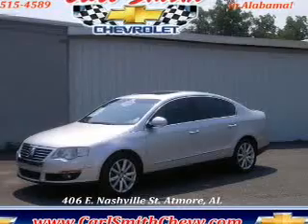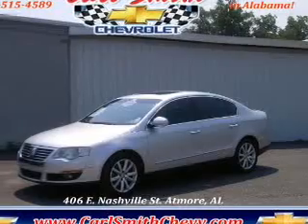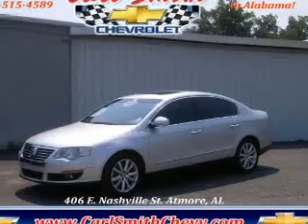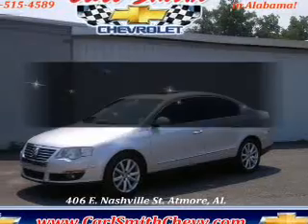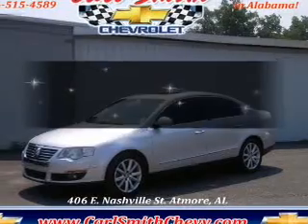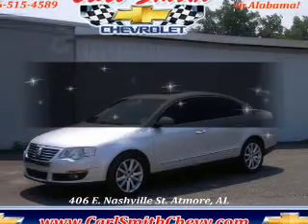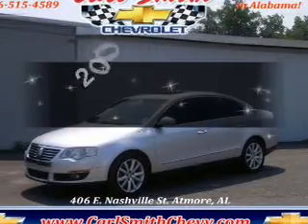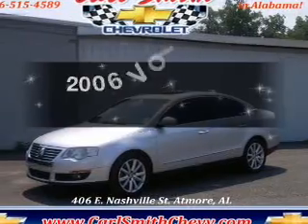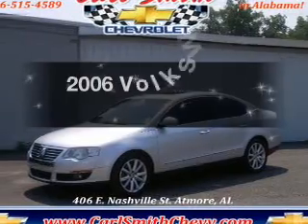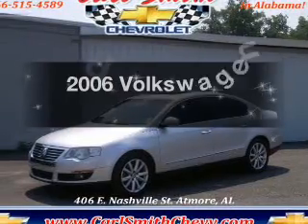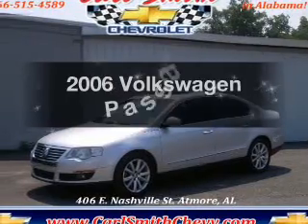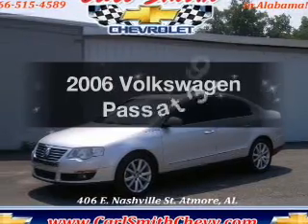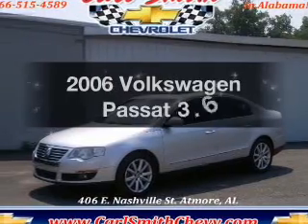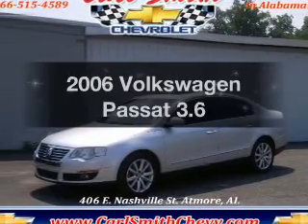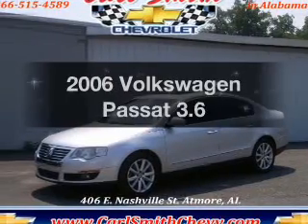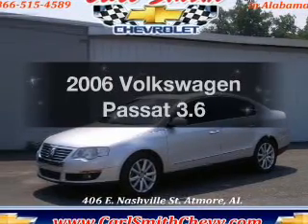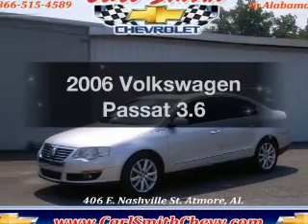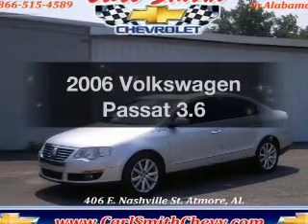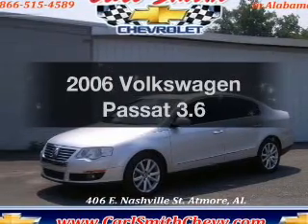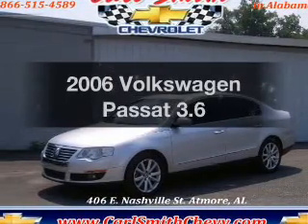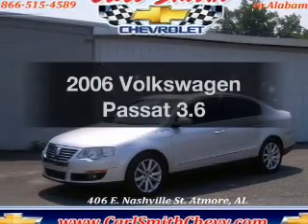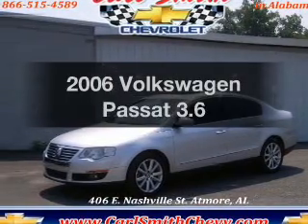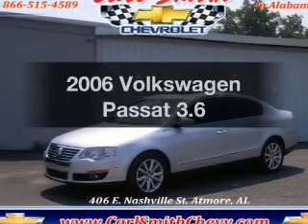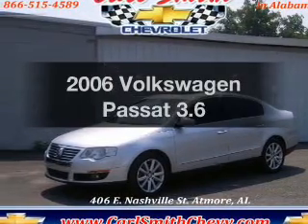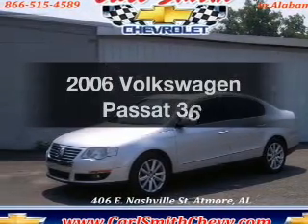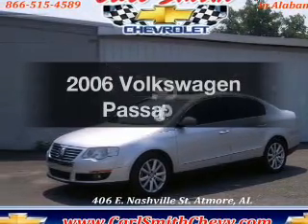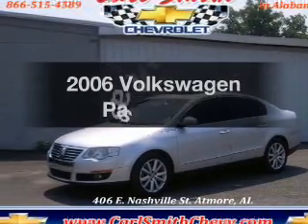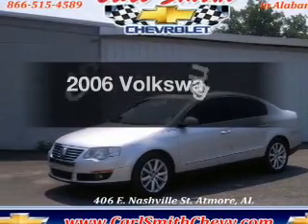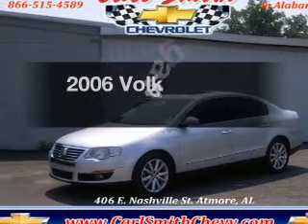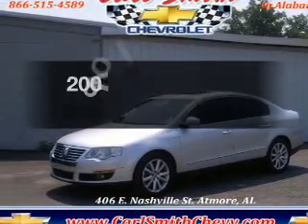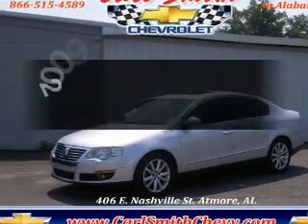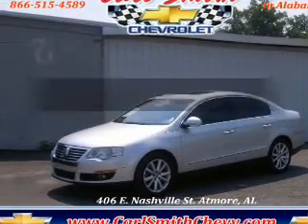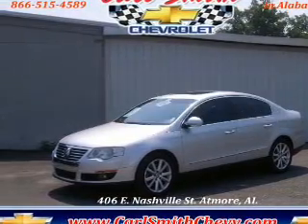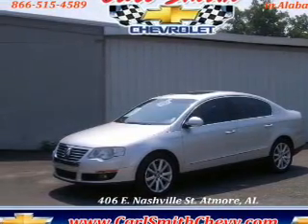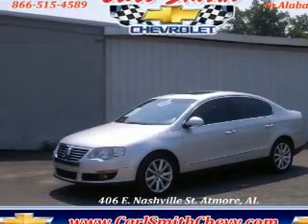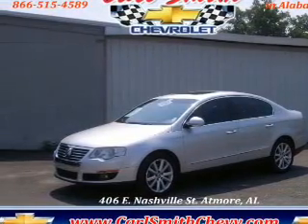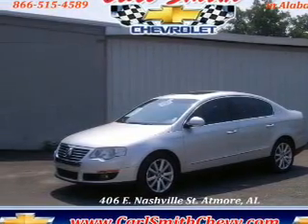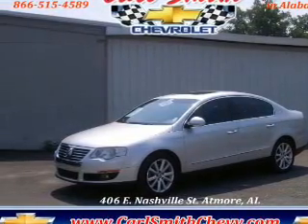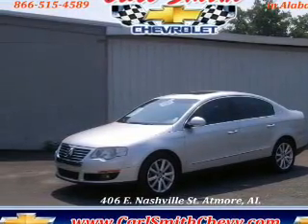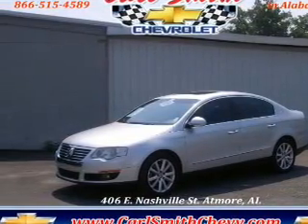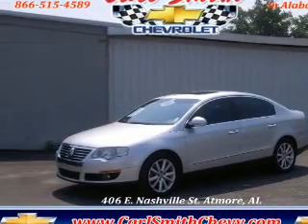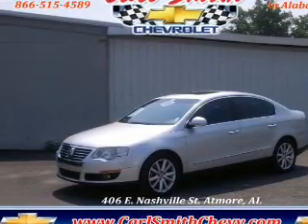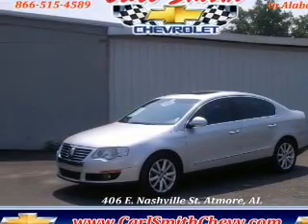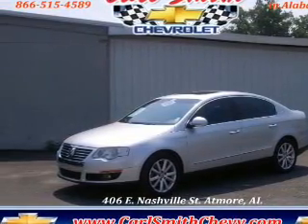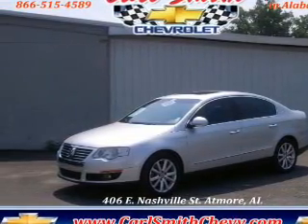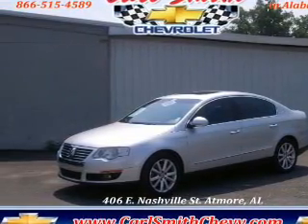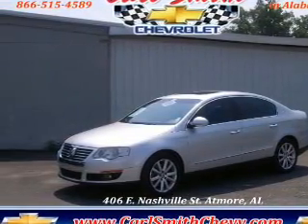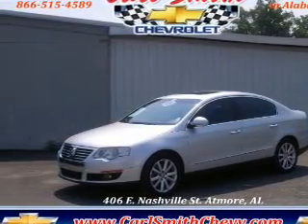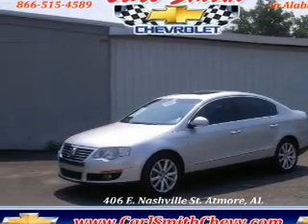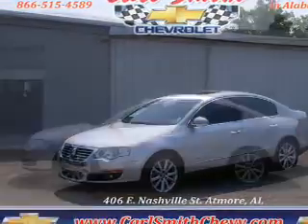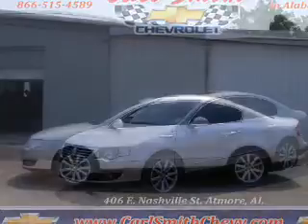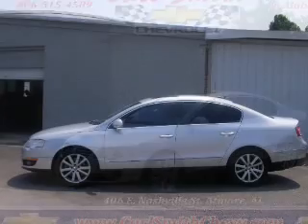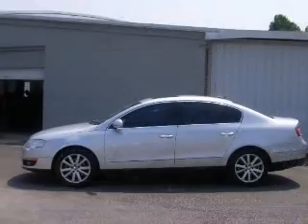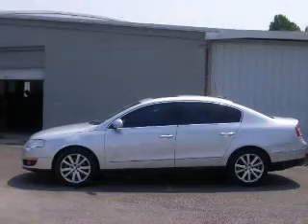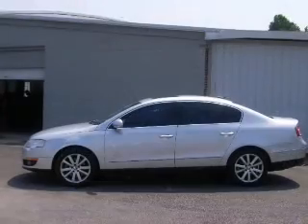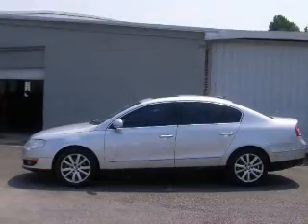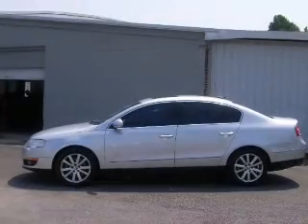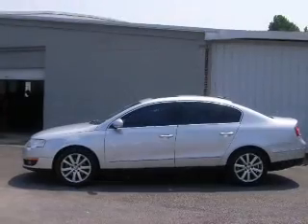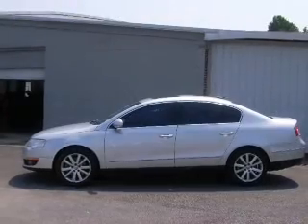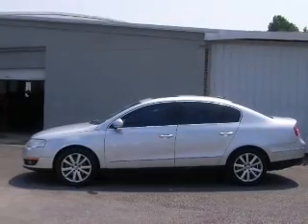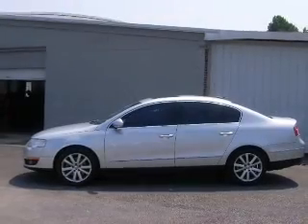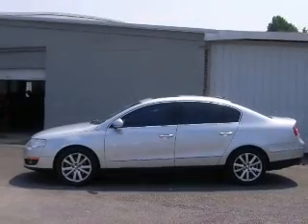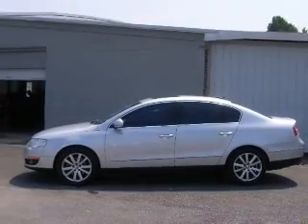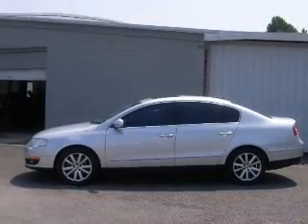Check out this 2006 Volkswagen Passat. Everything you need under one roof with this great vehicle.